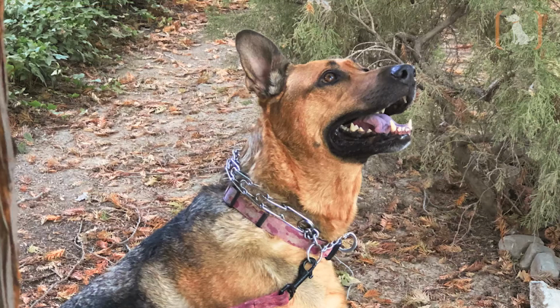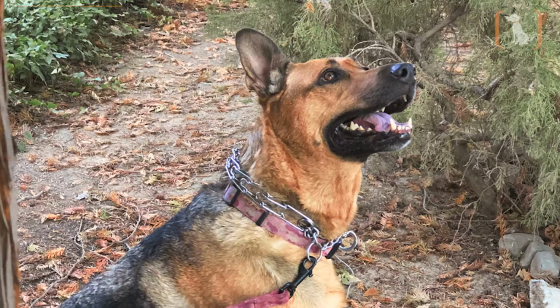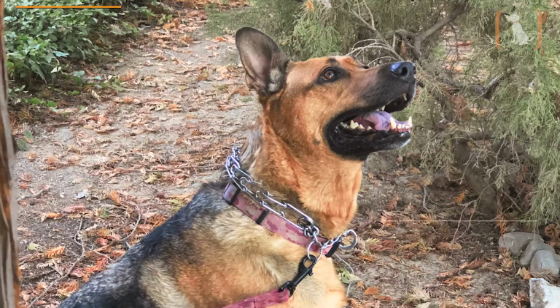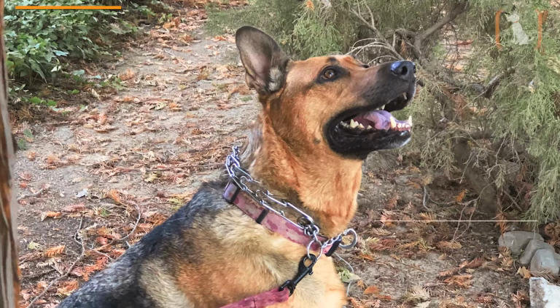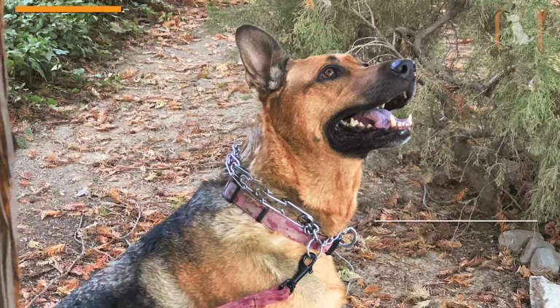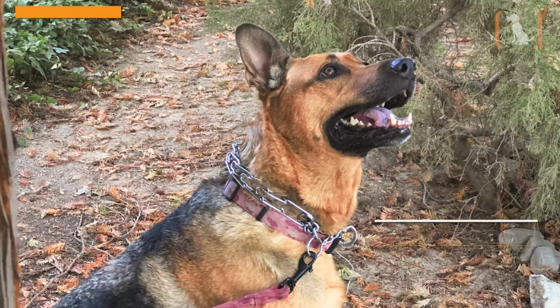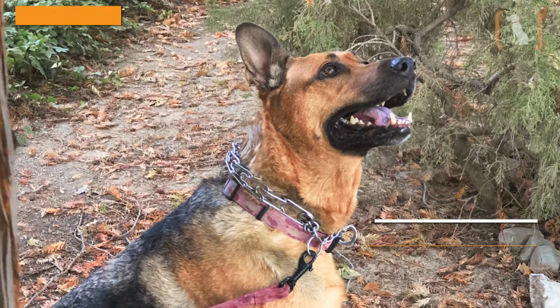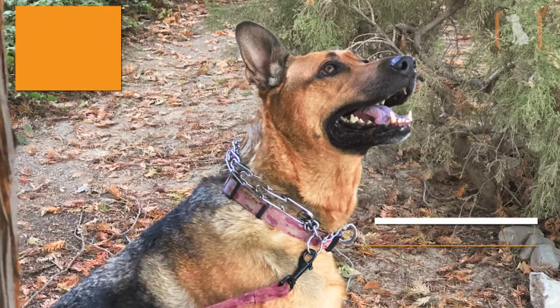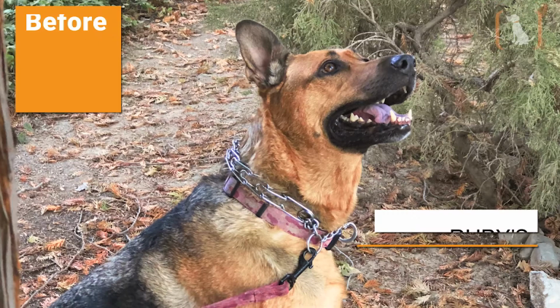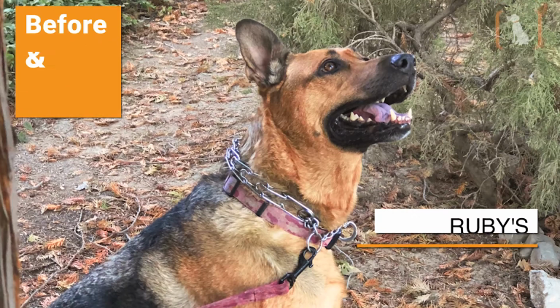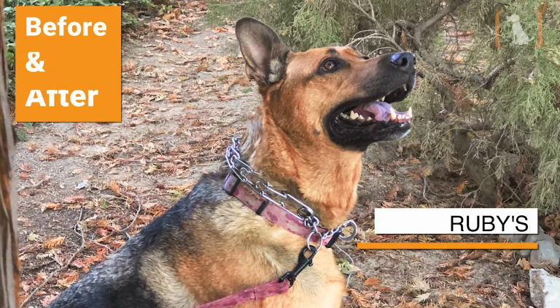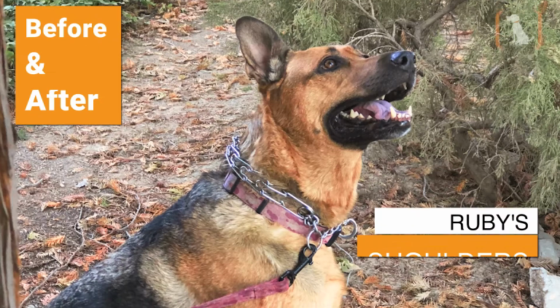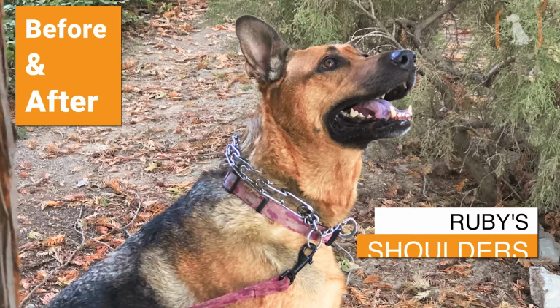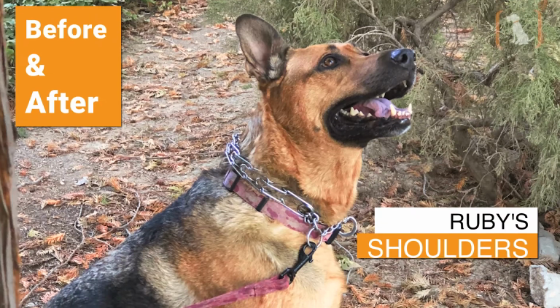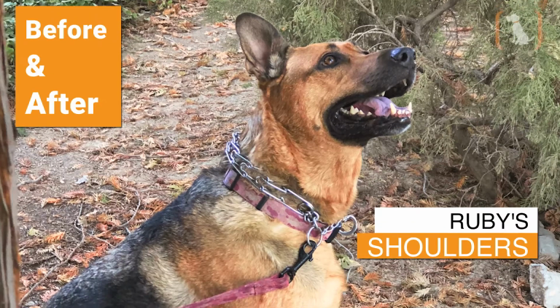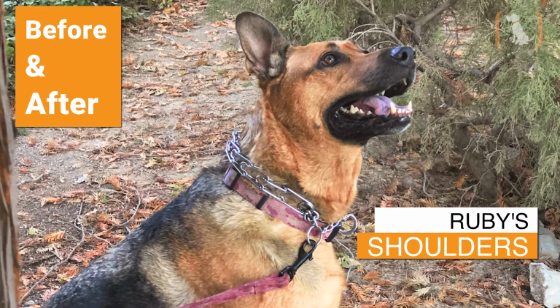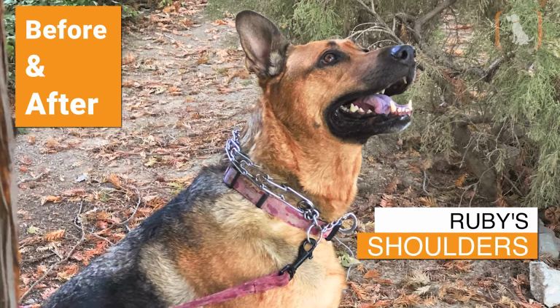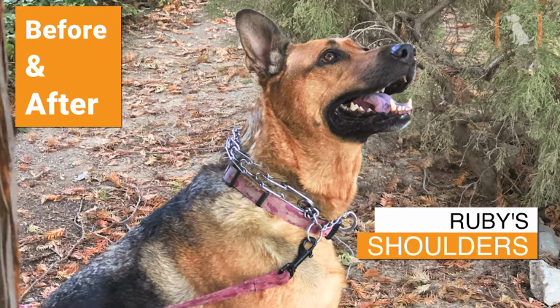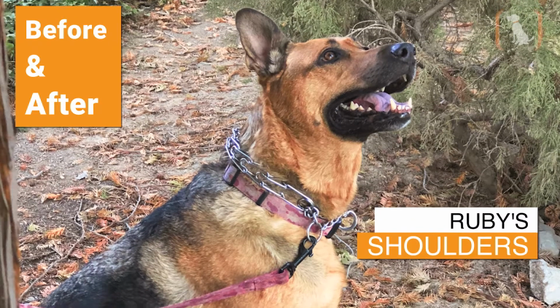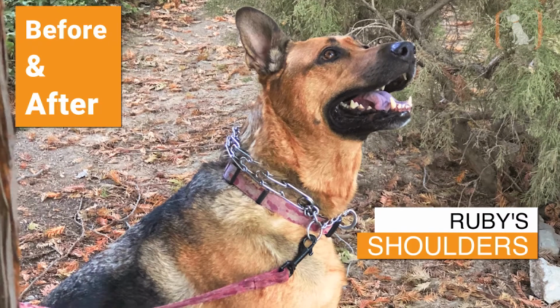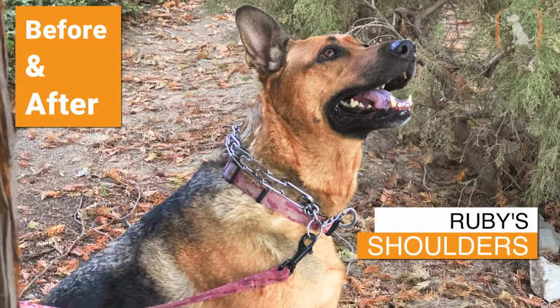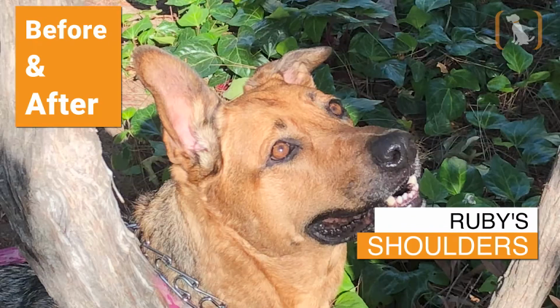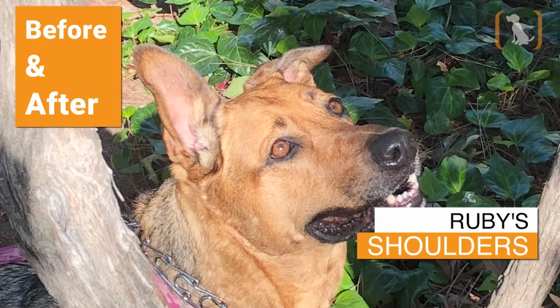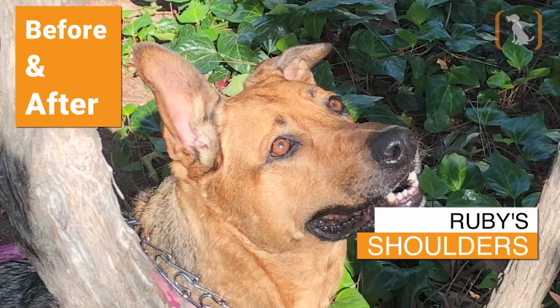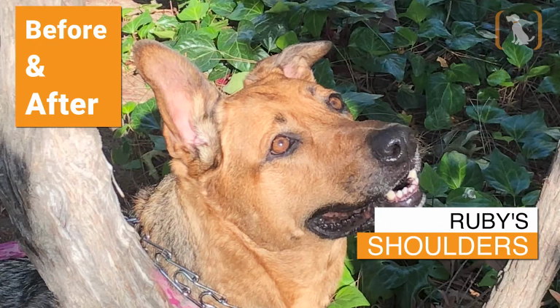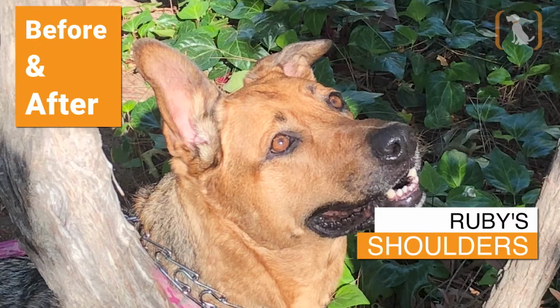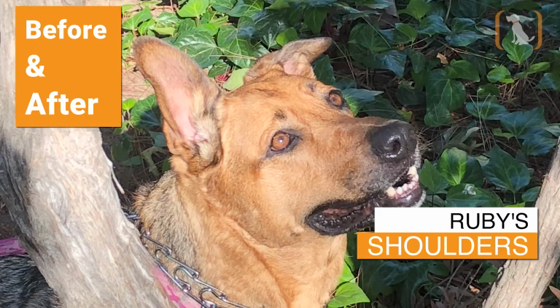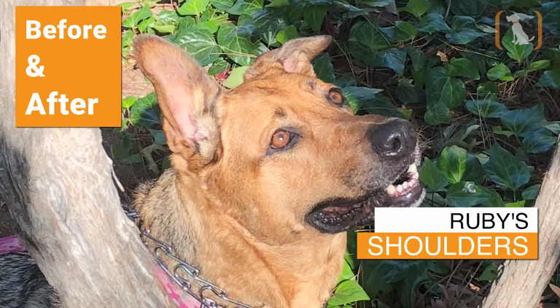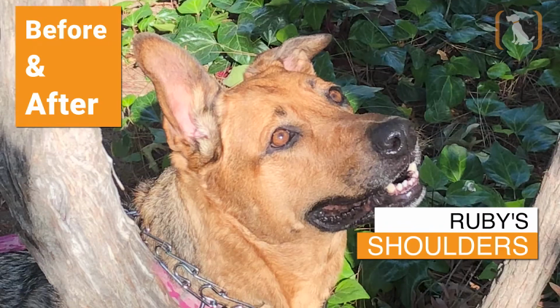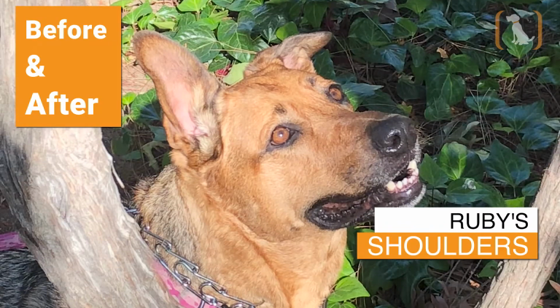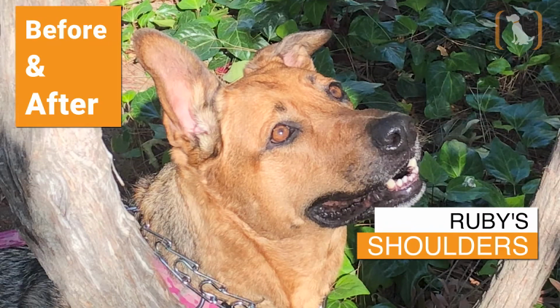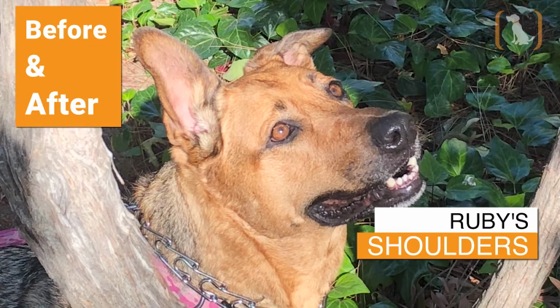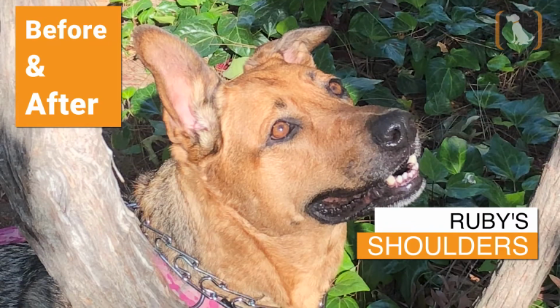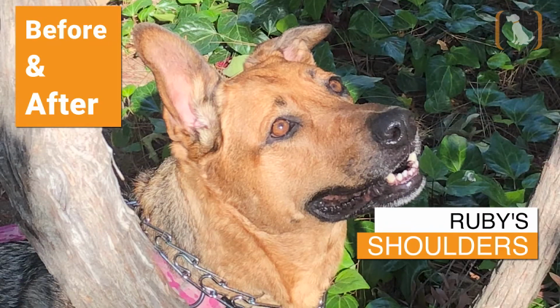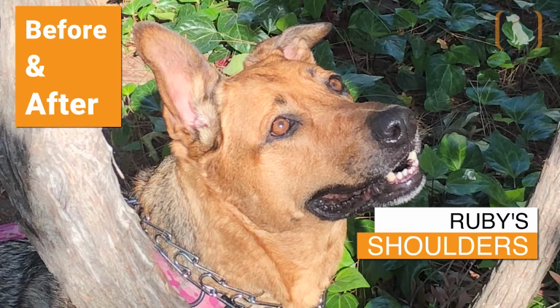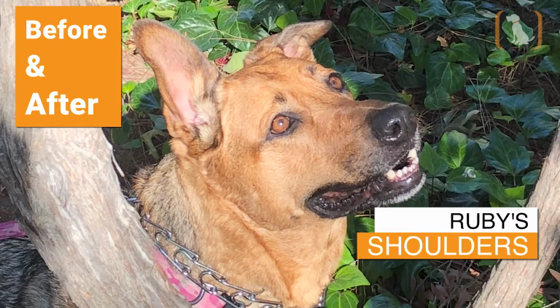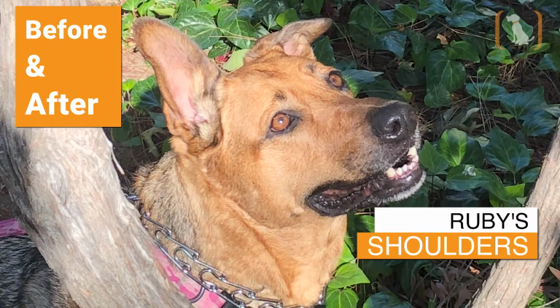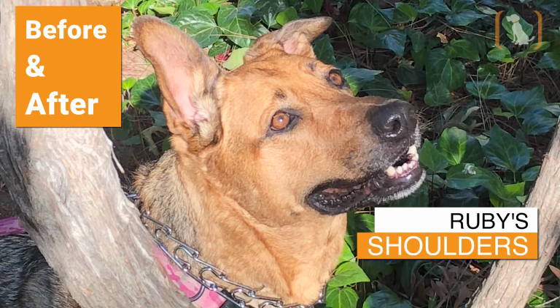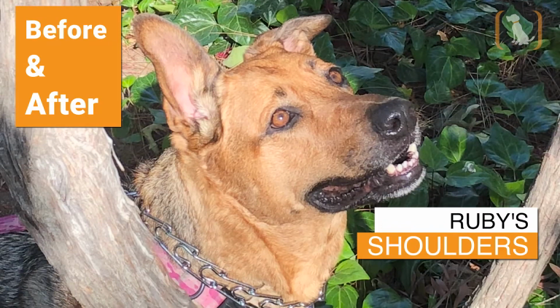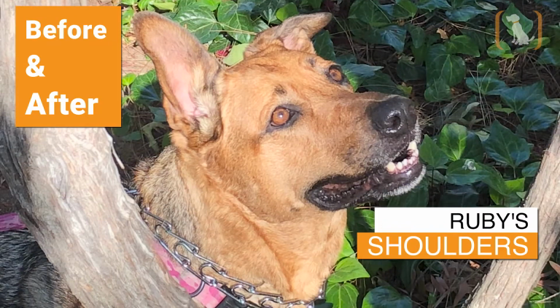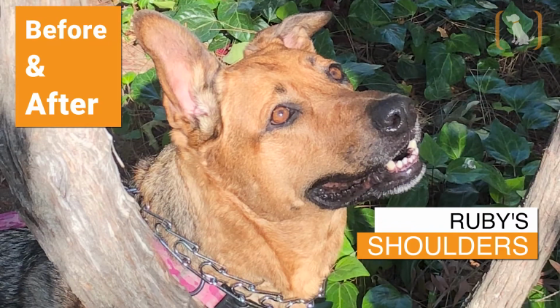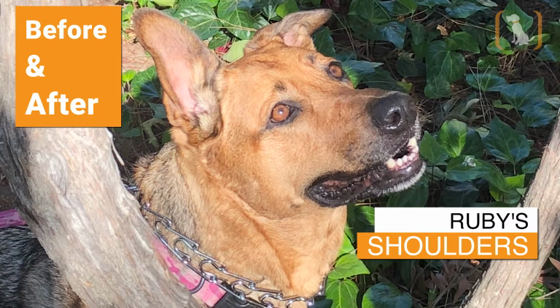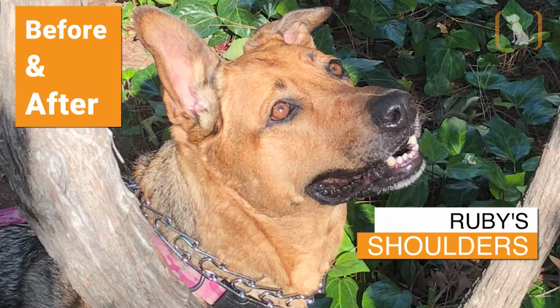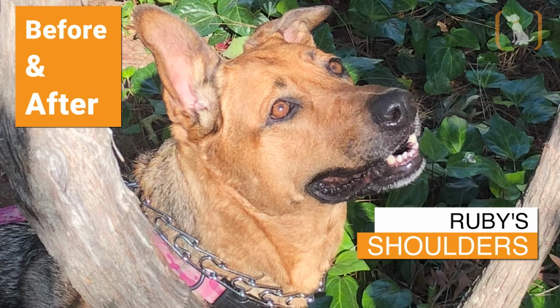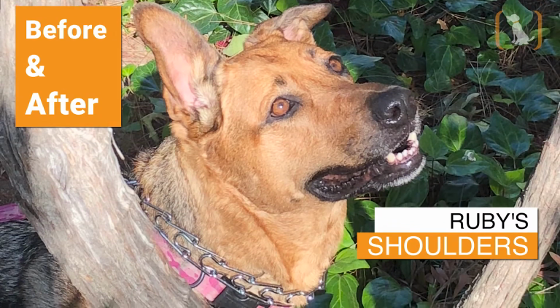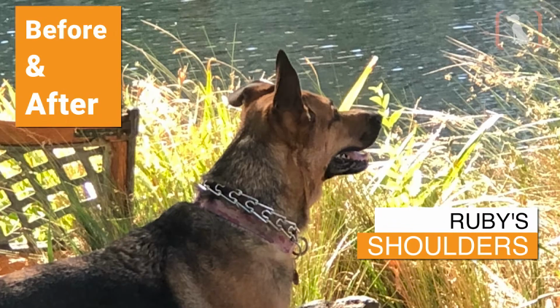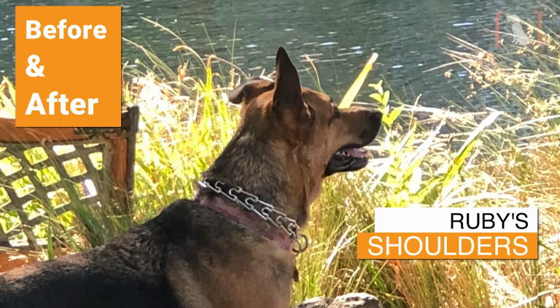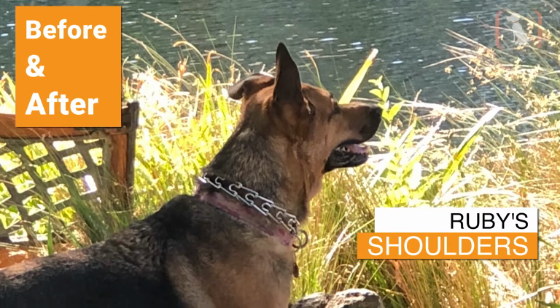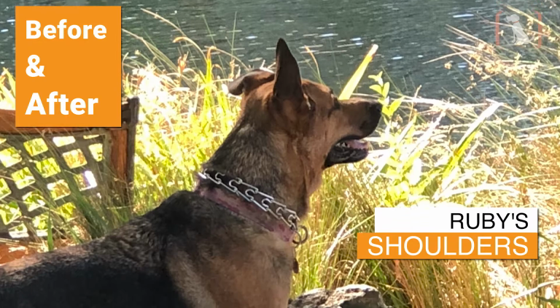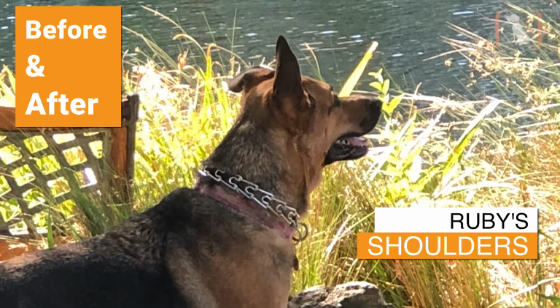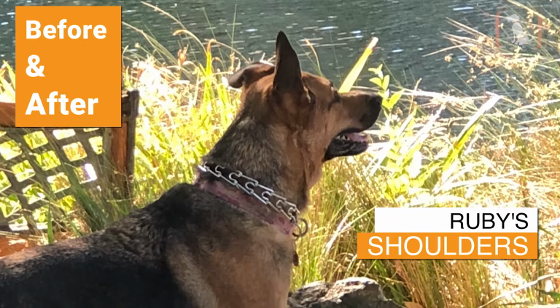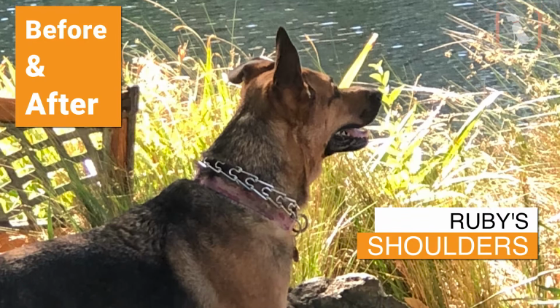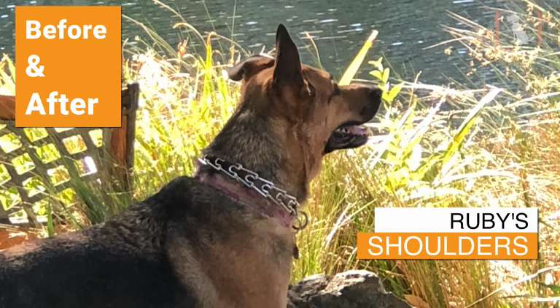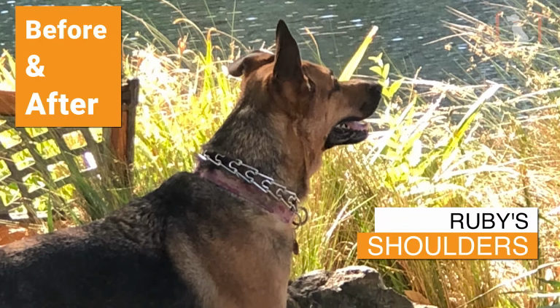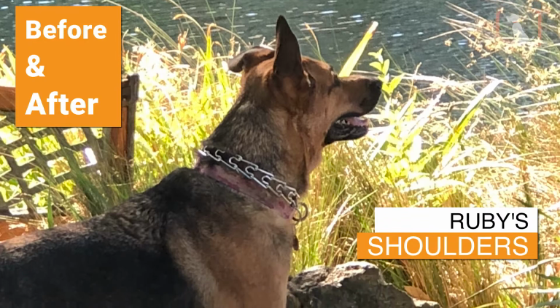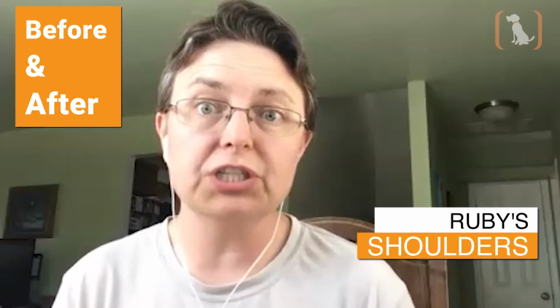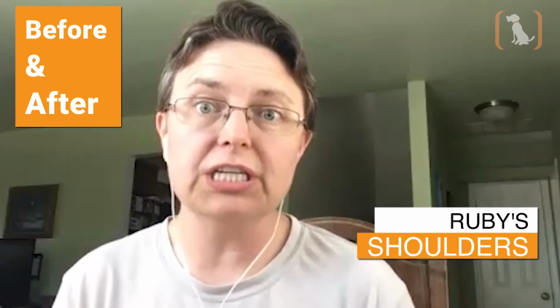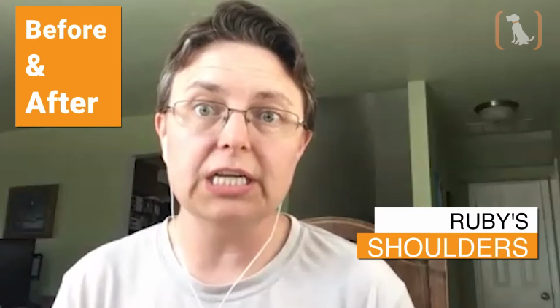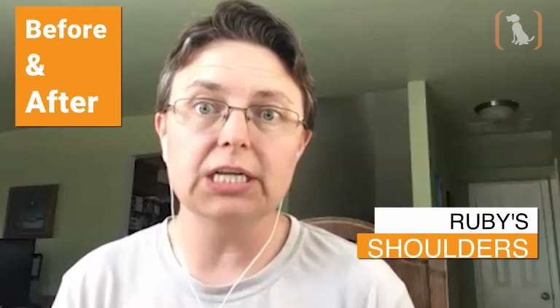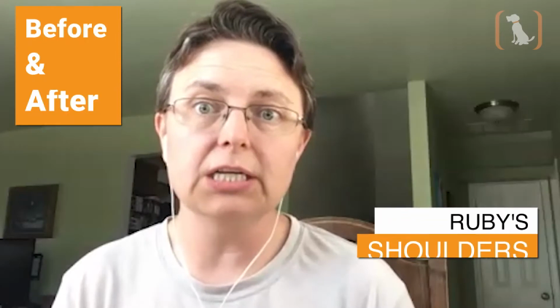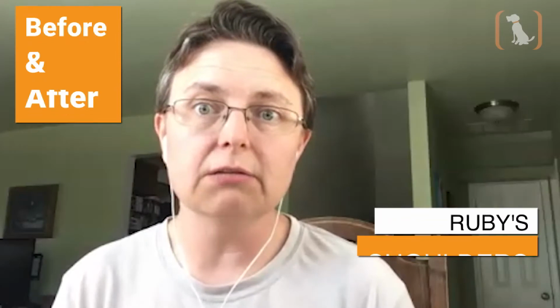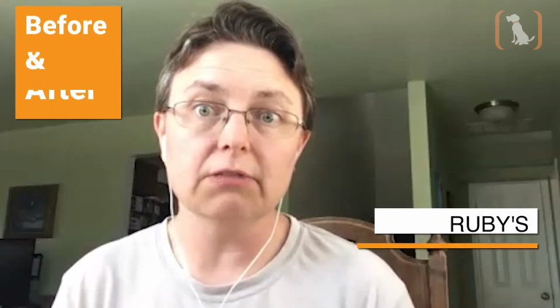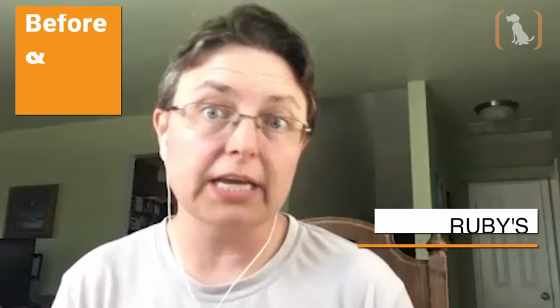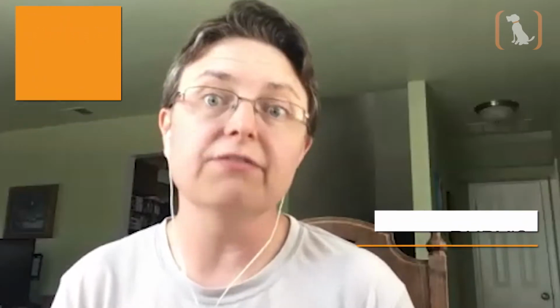It was the best decision that I've ever made for that dog. It fundamentally changed how she lived.